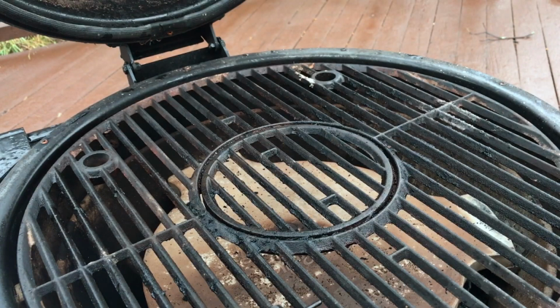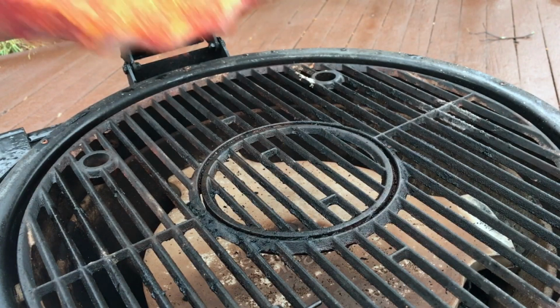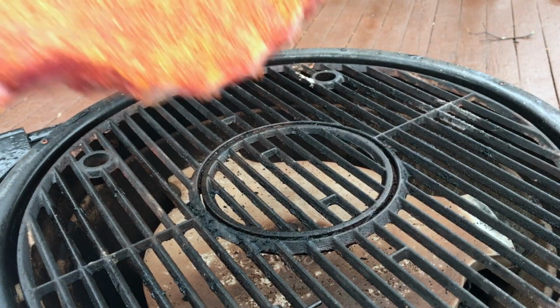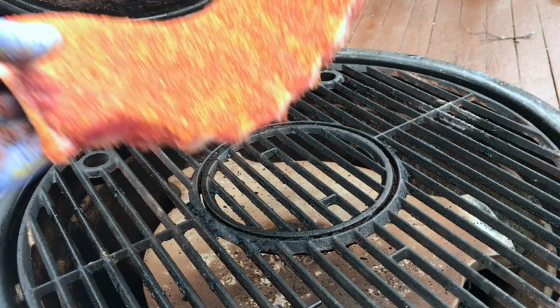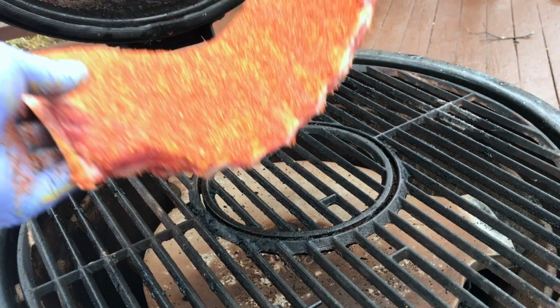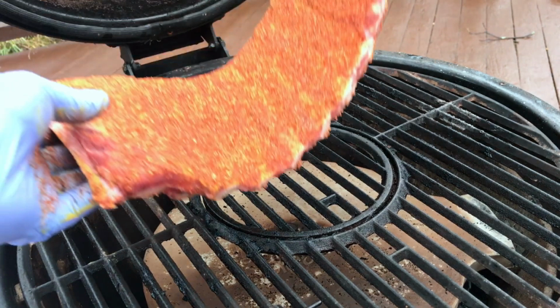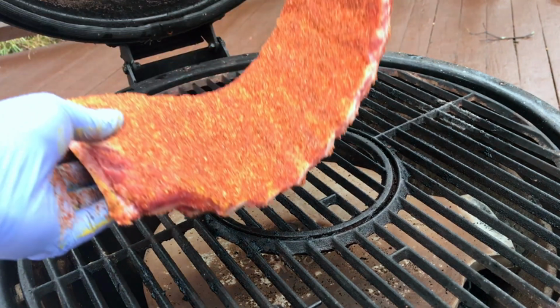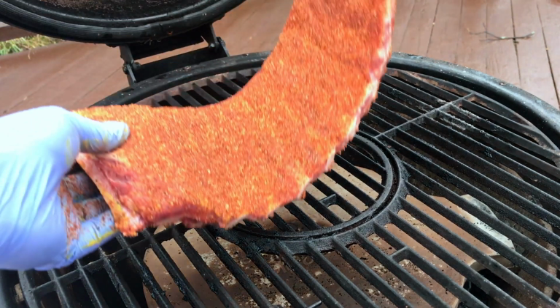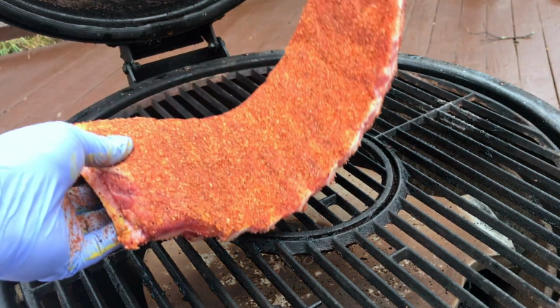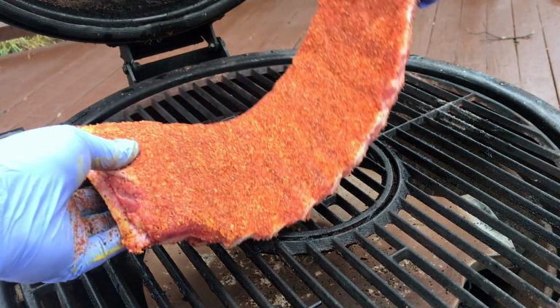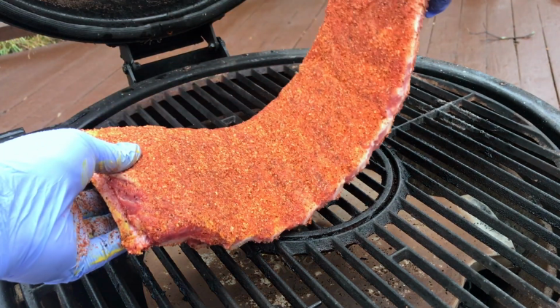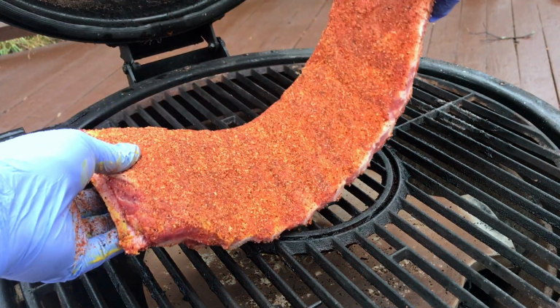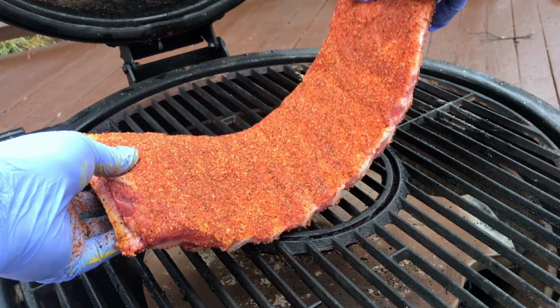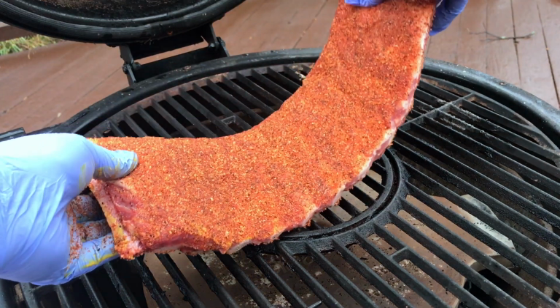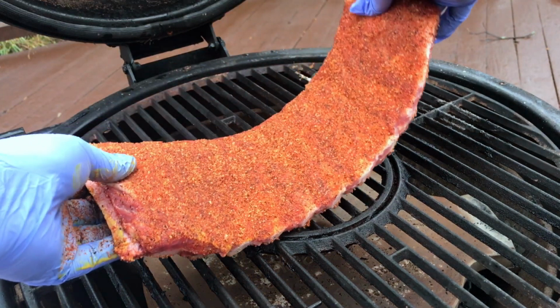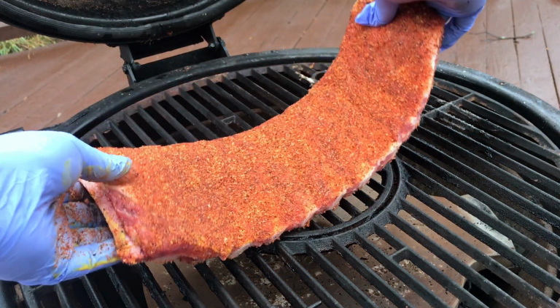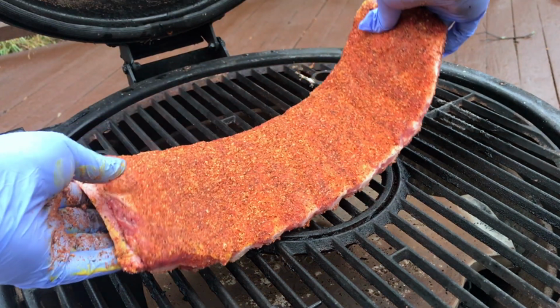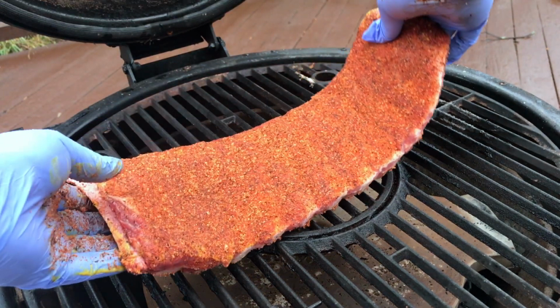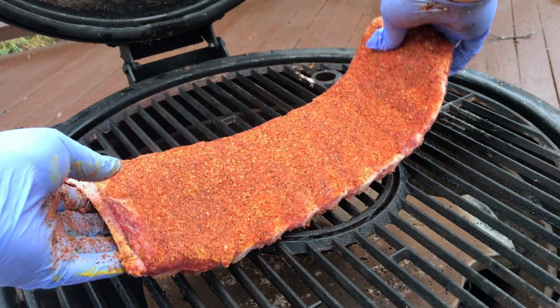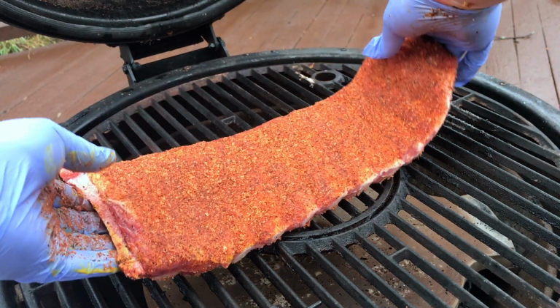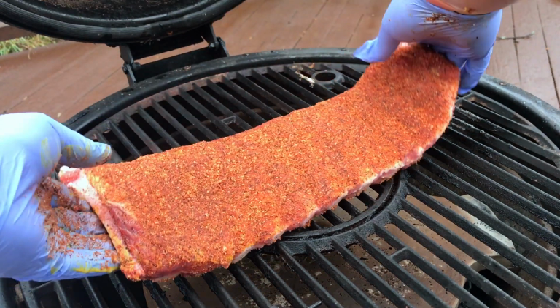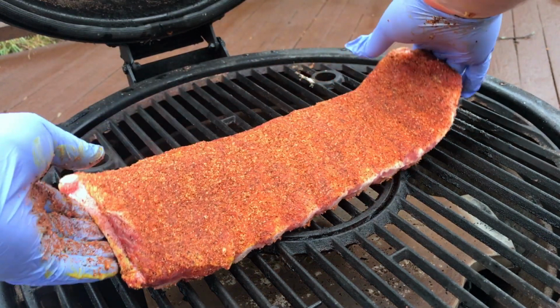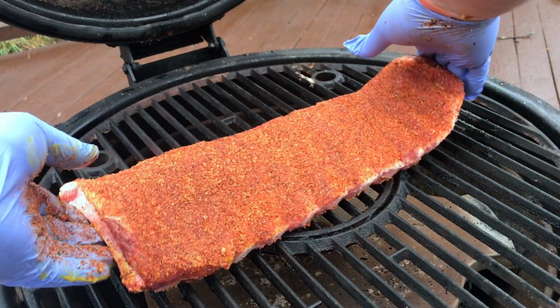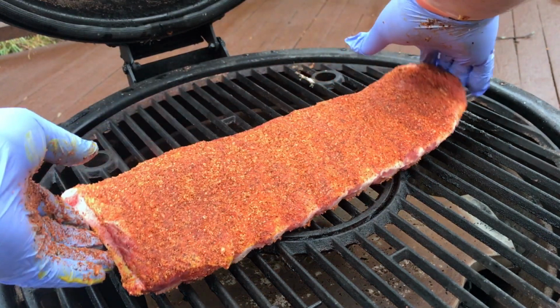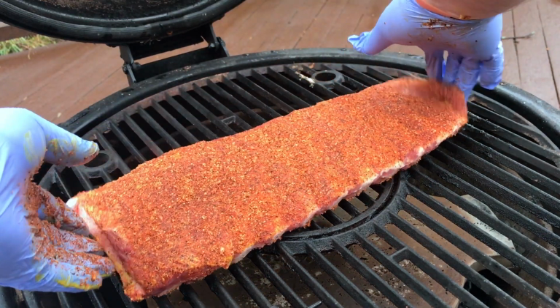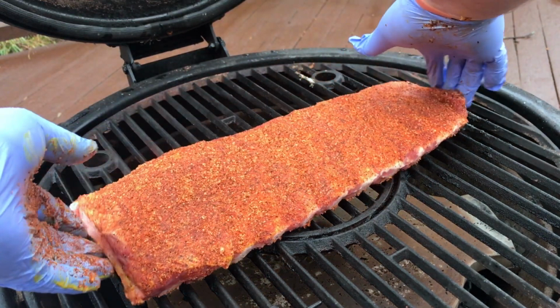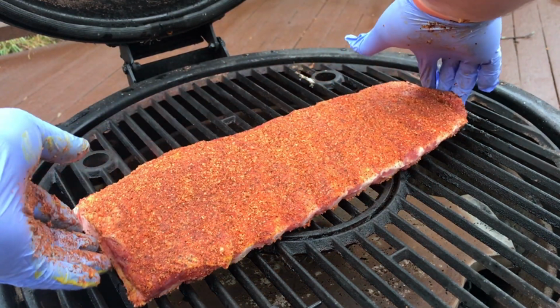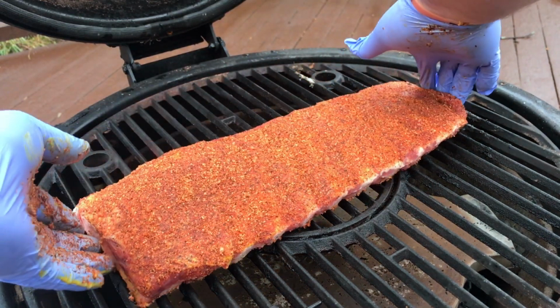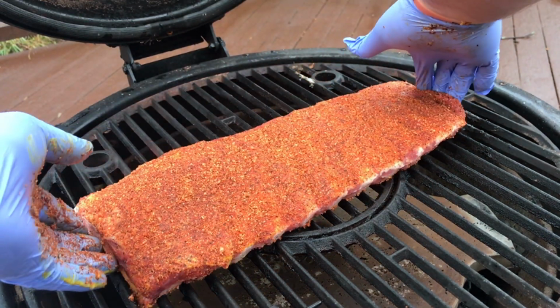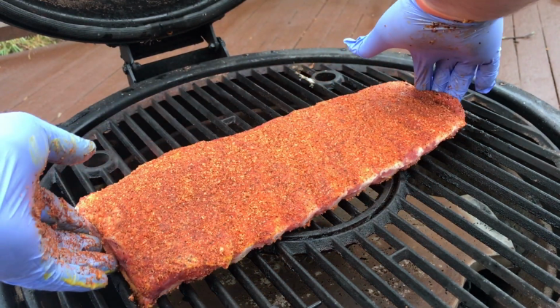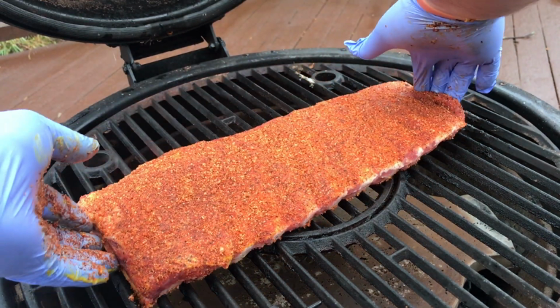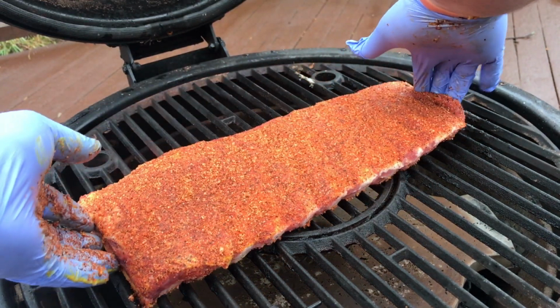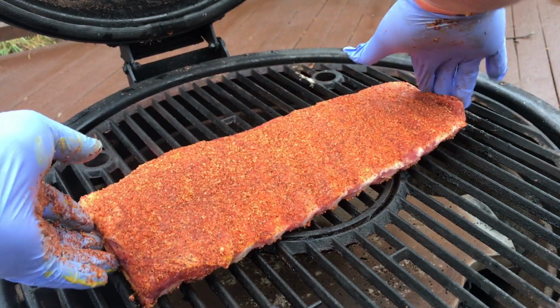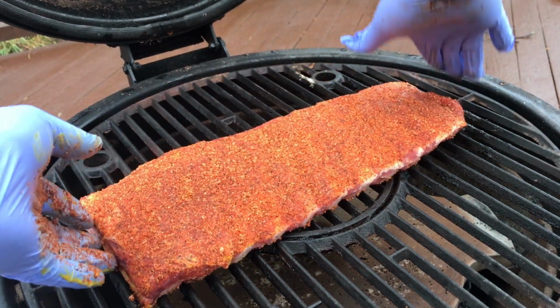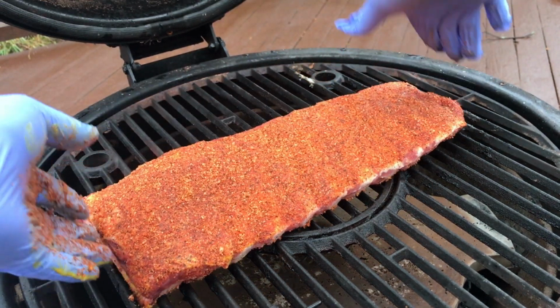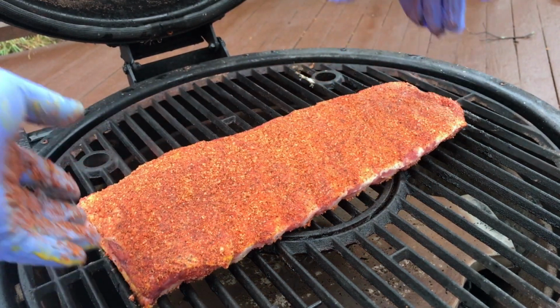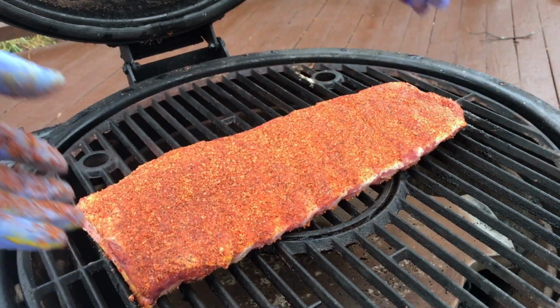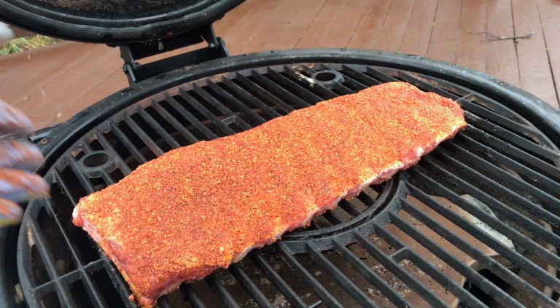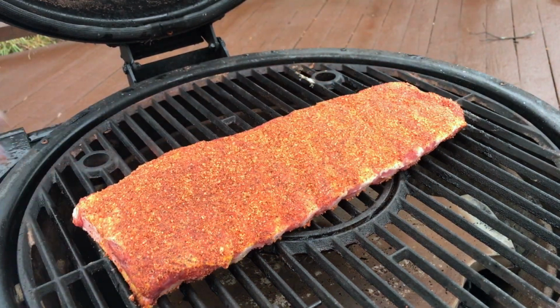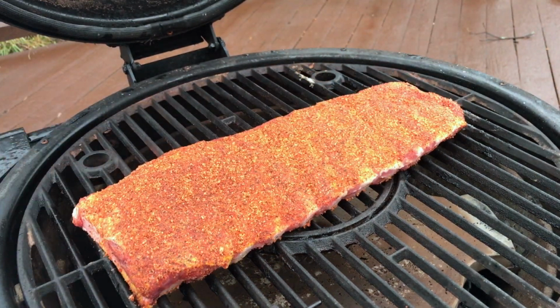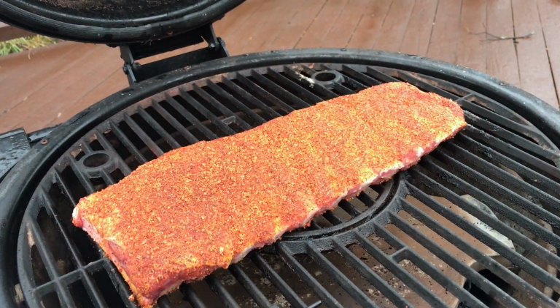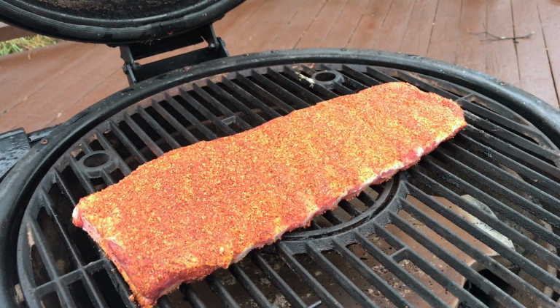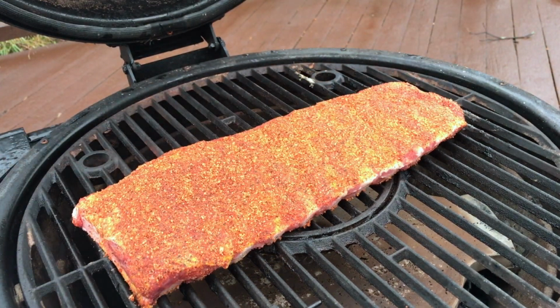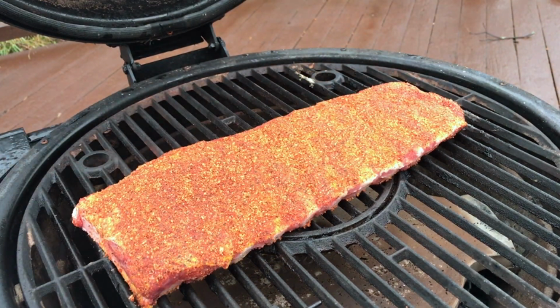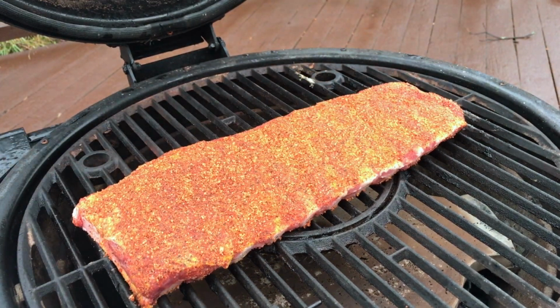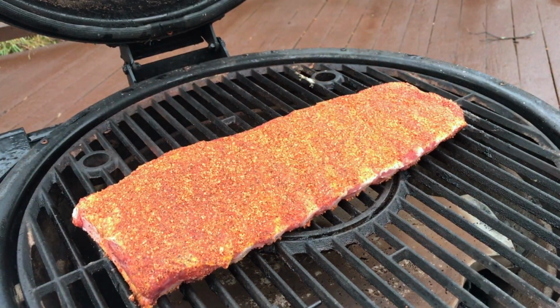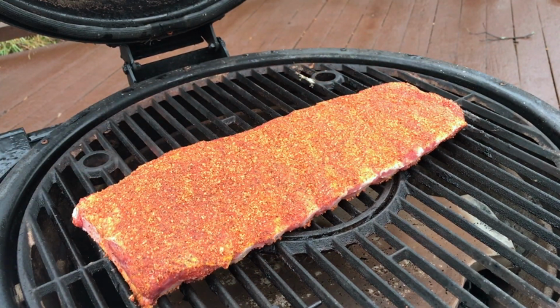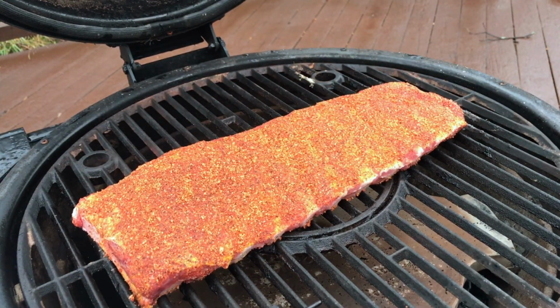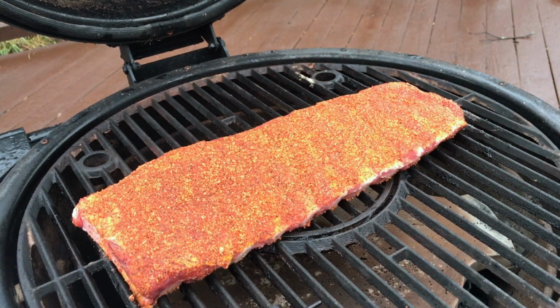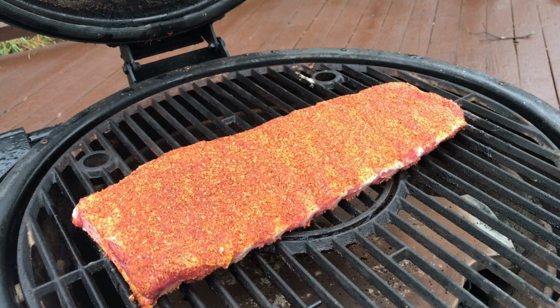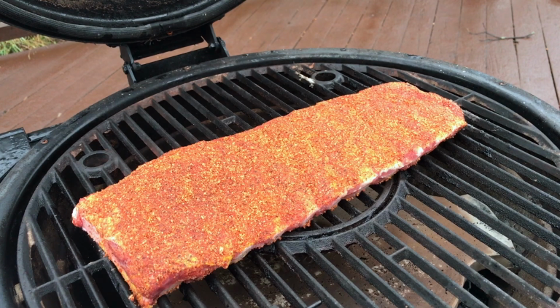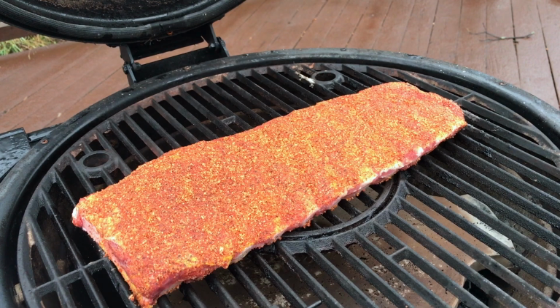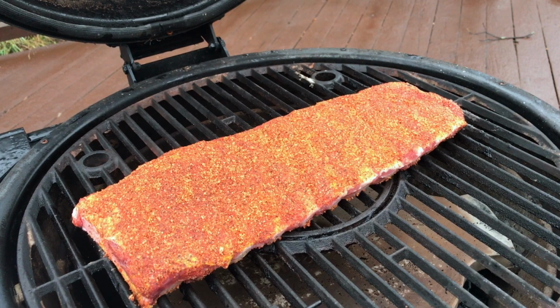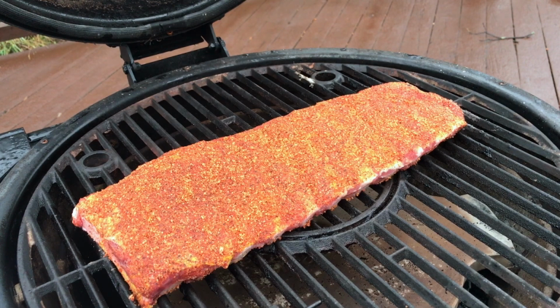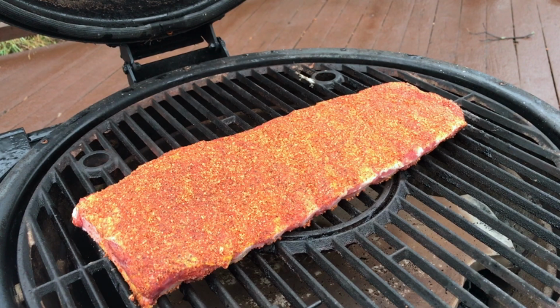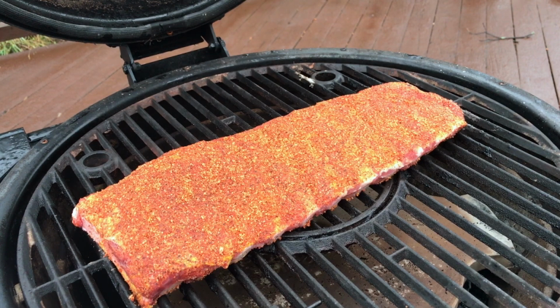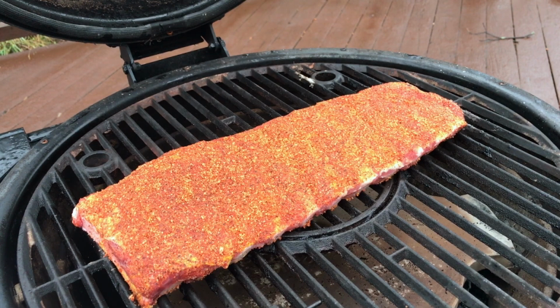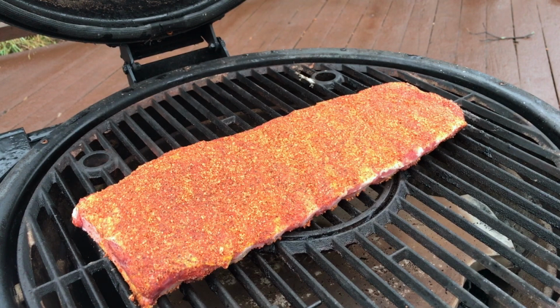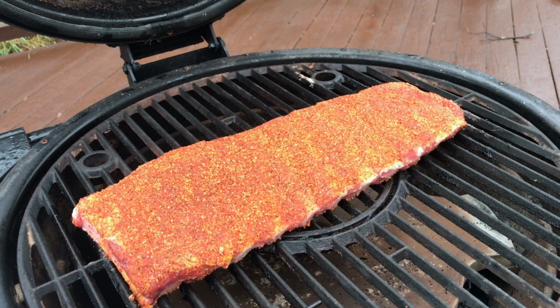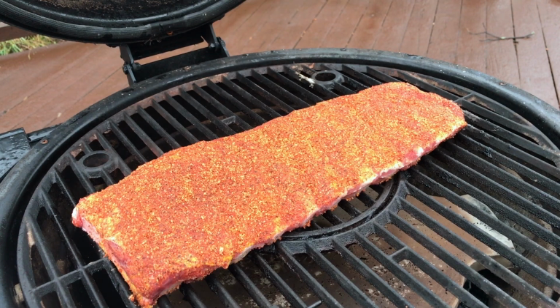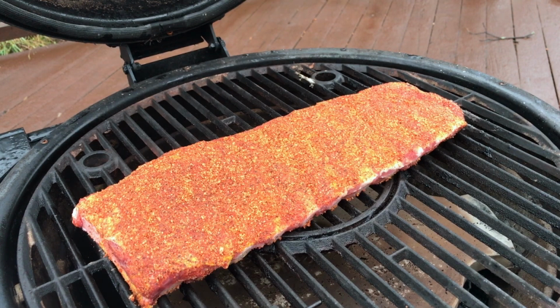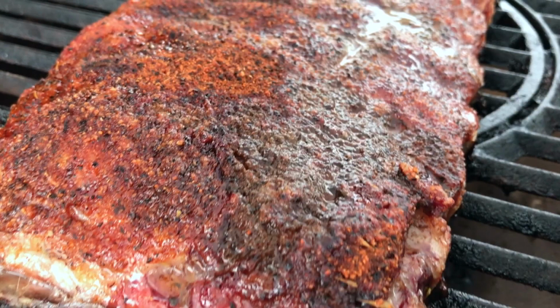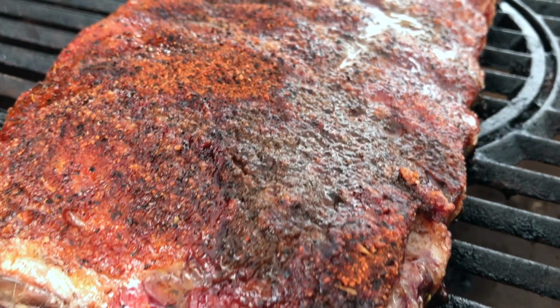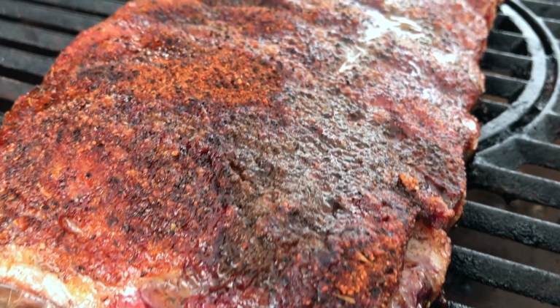With our cooker up to temp, we're going to go ahead and cook these ribs like we would any other set of competition ribs, and that's going to begin with two hours in the smoke.